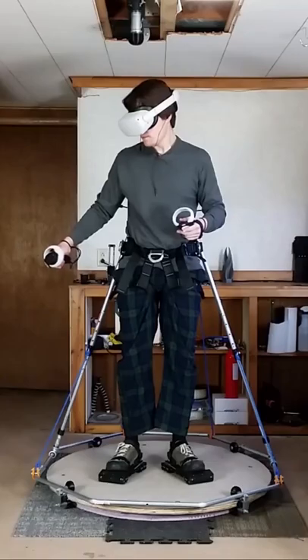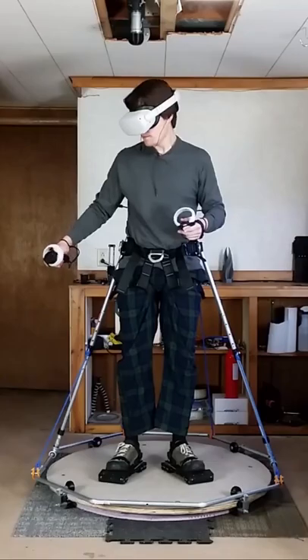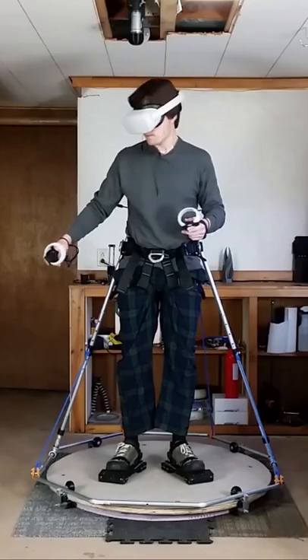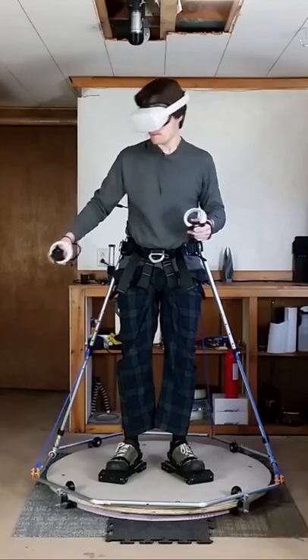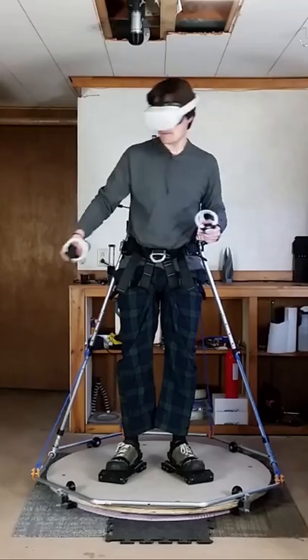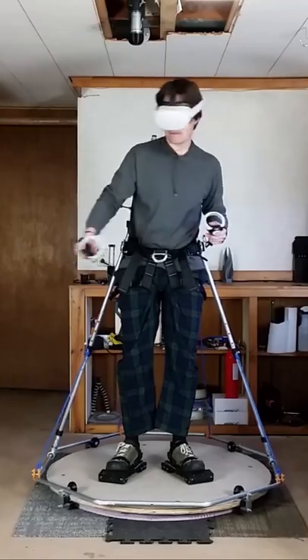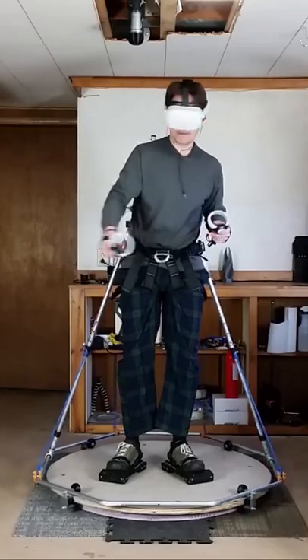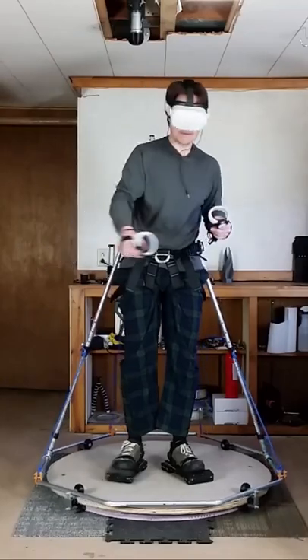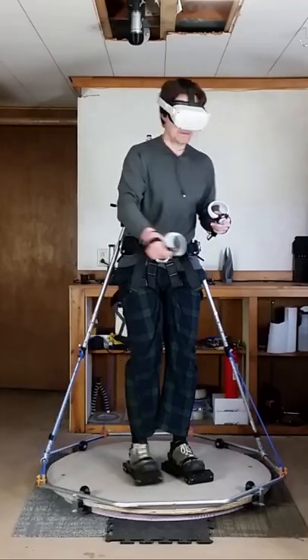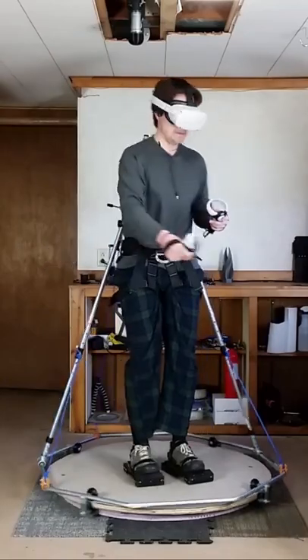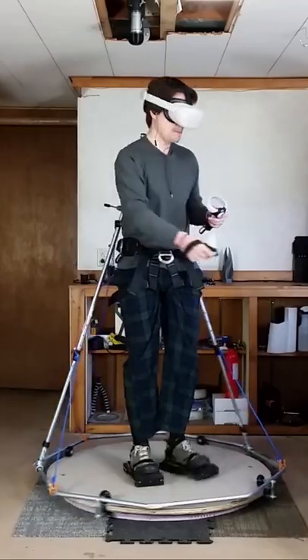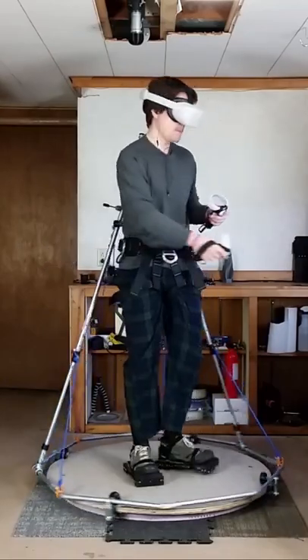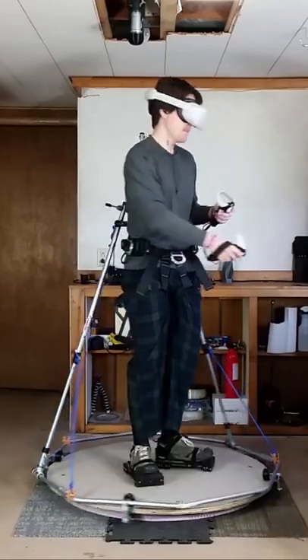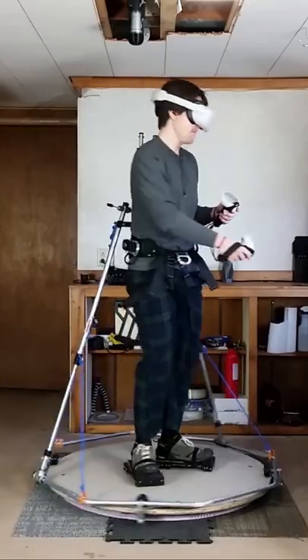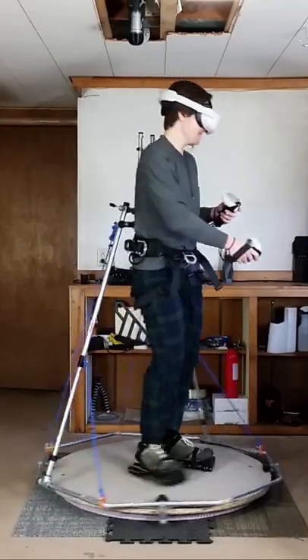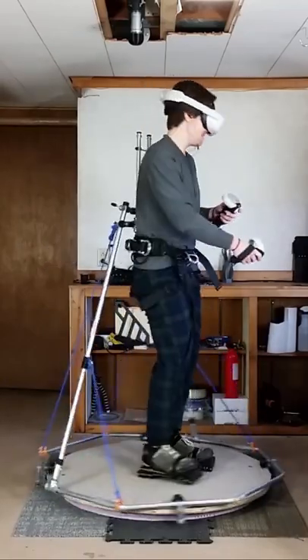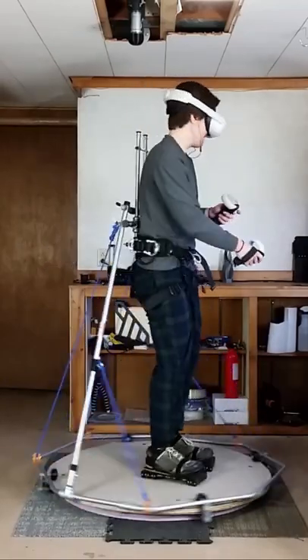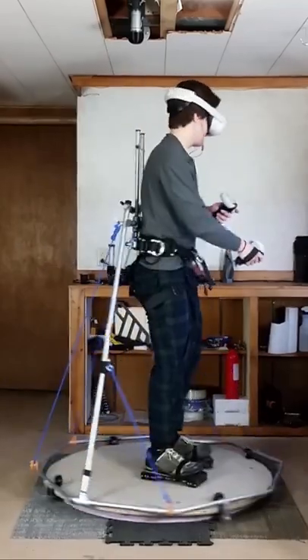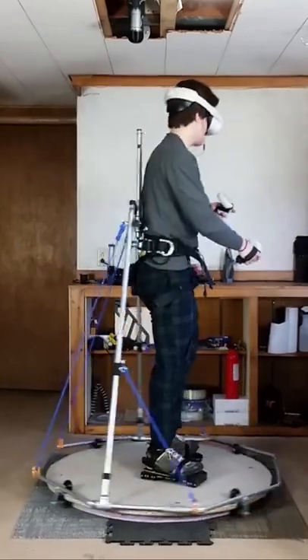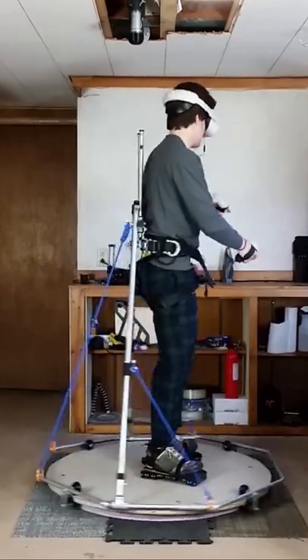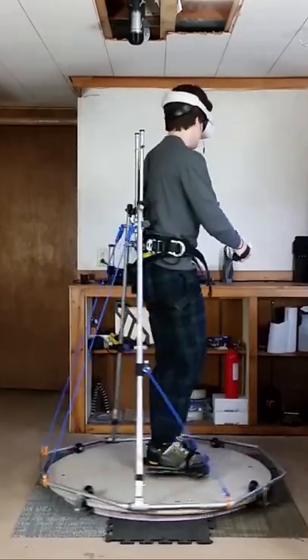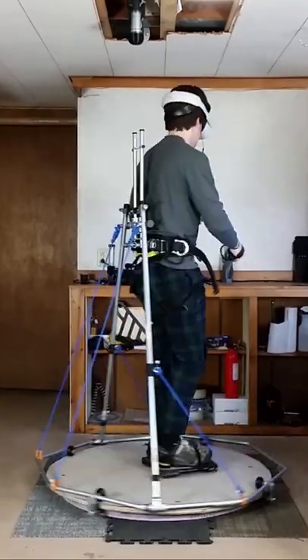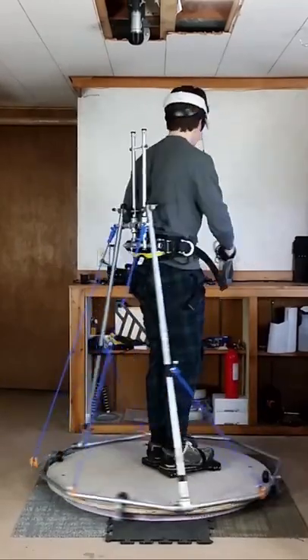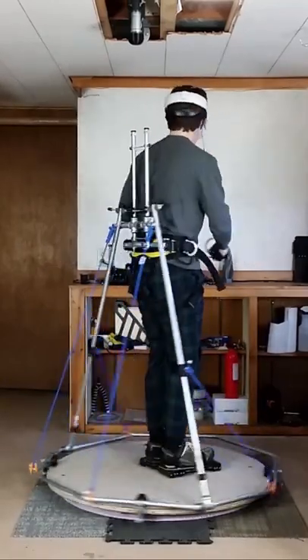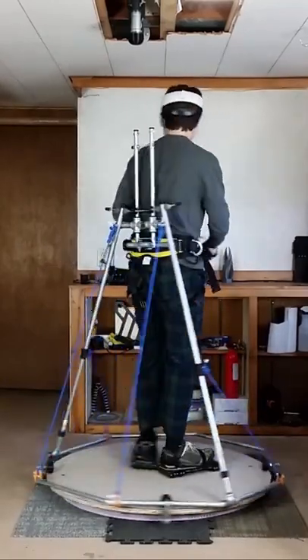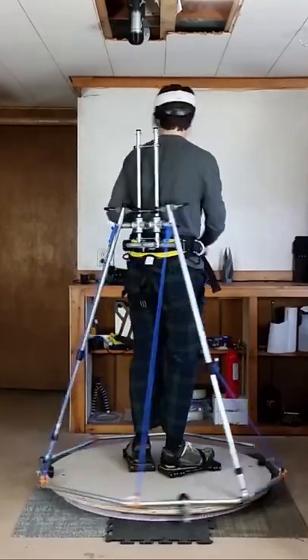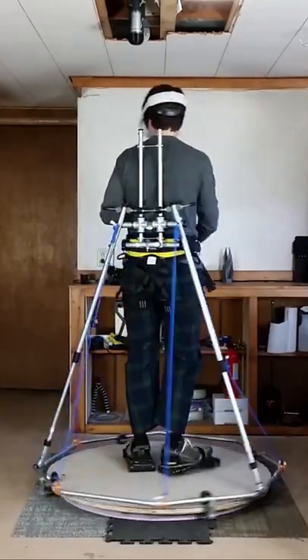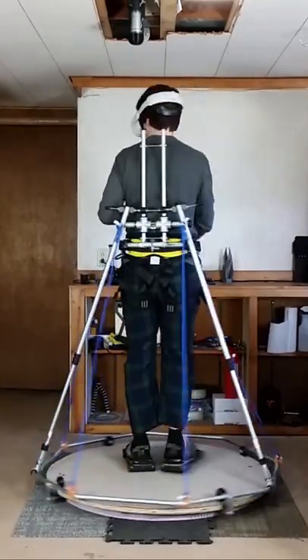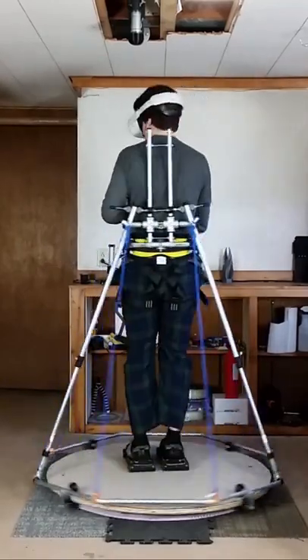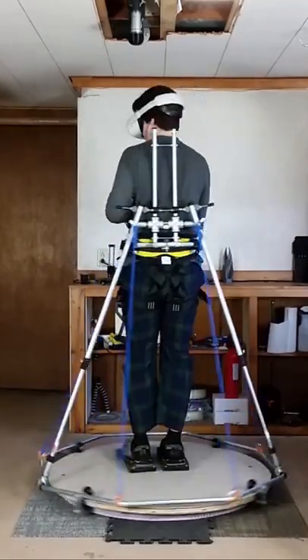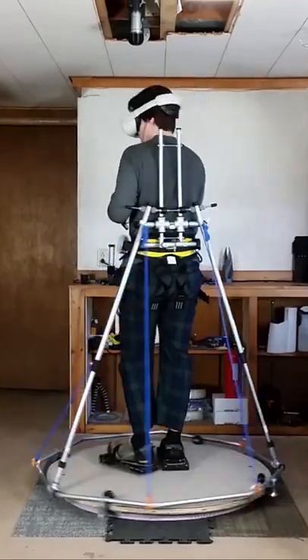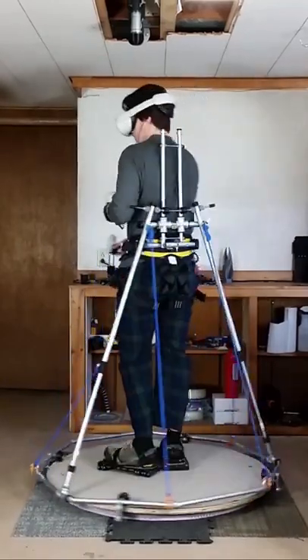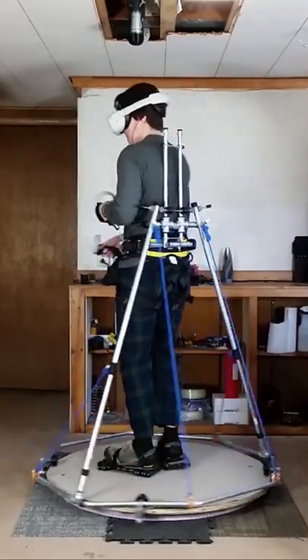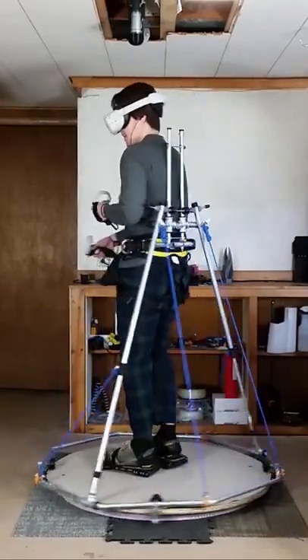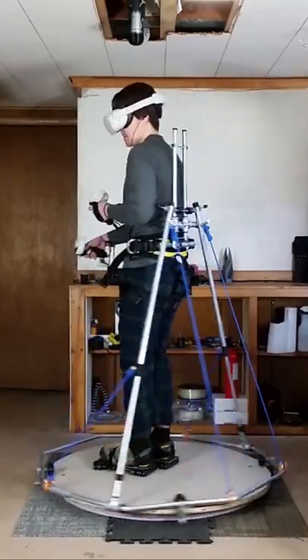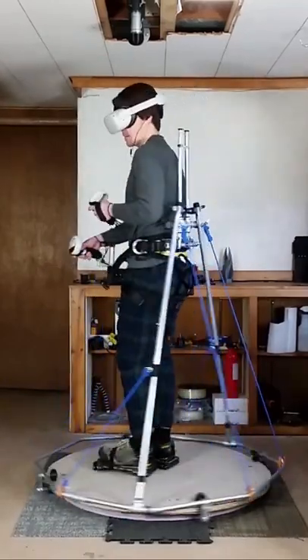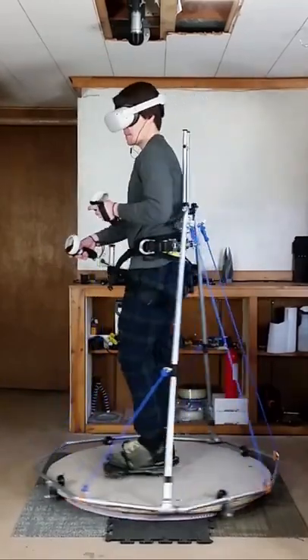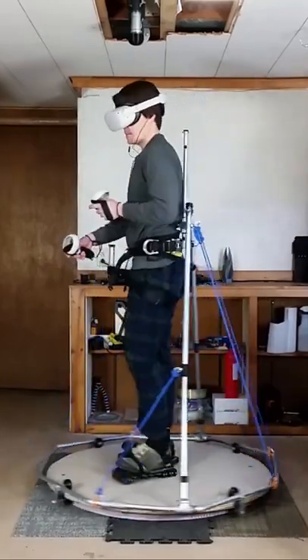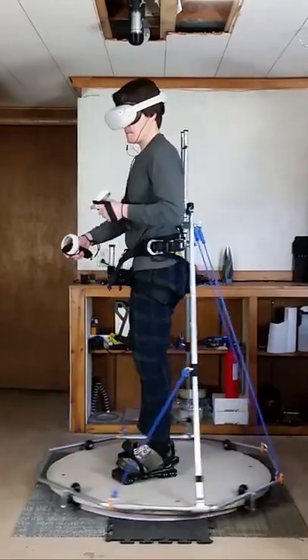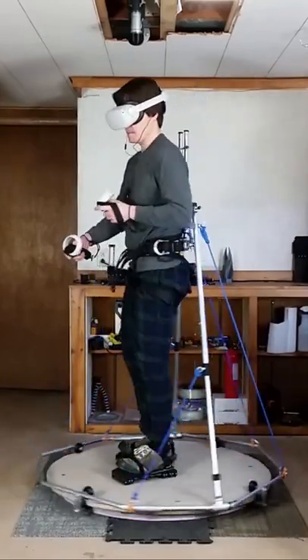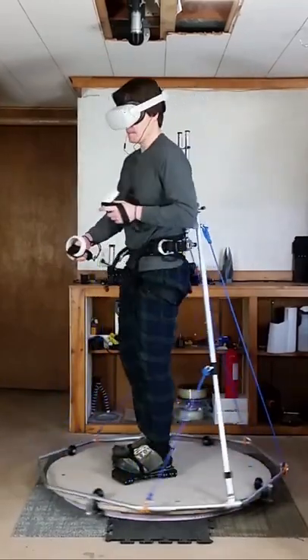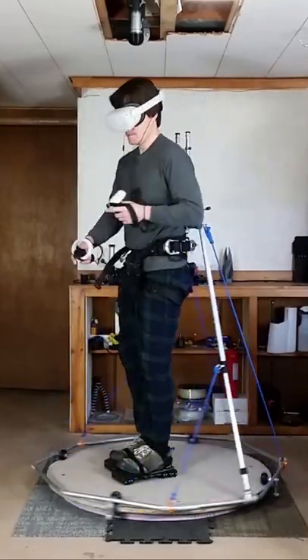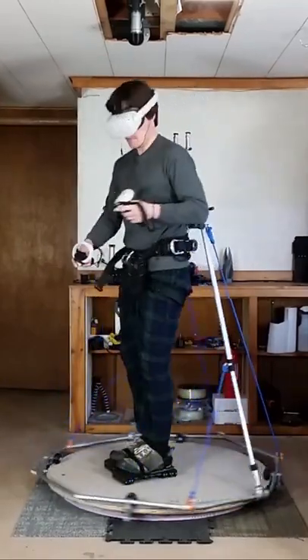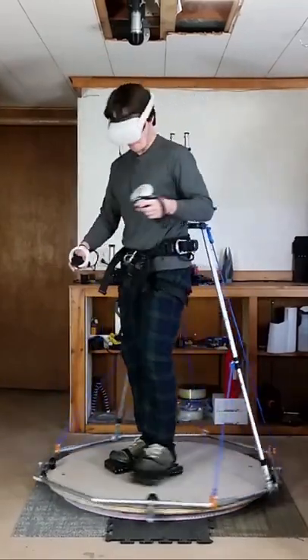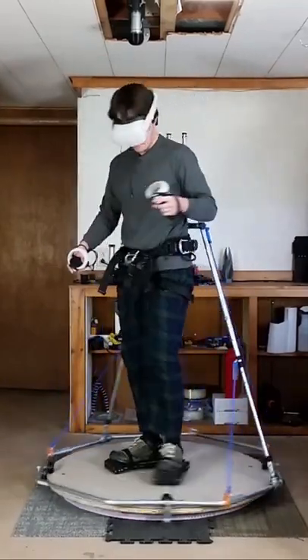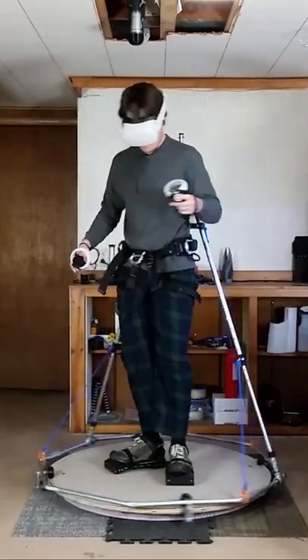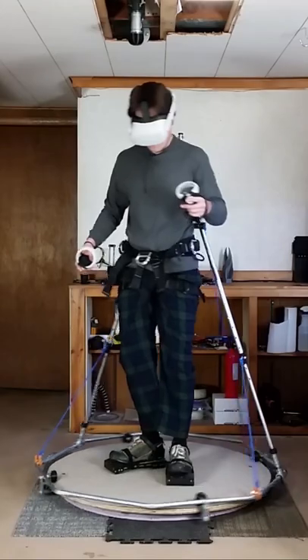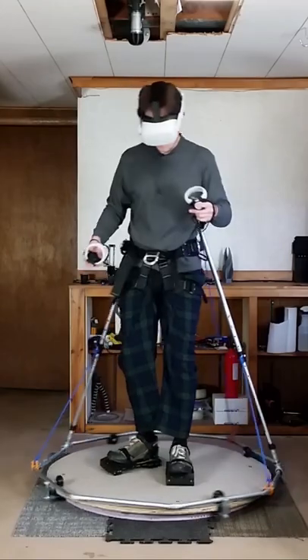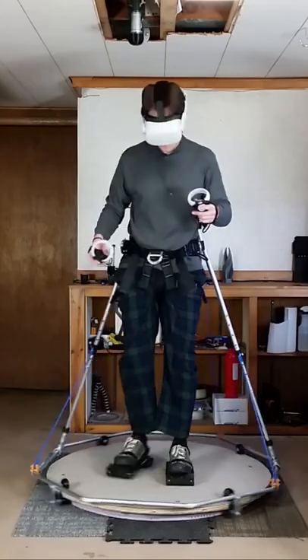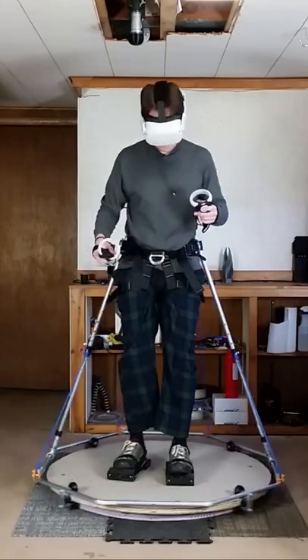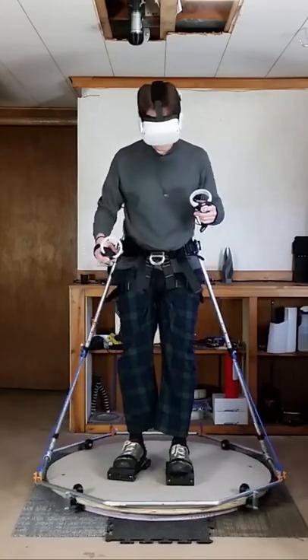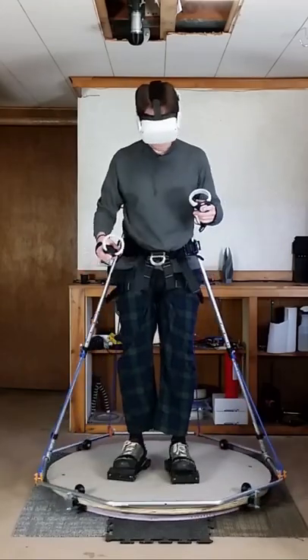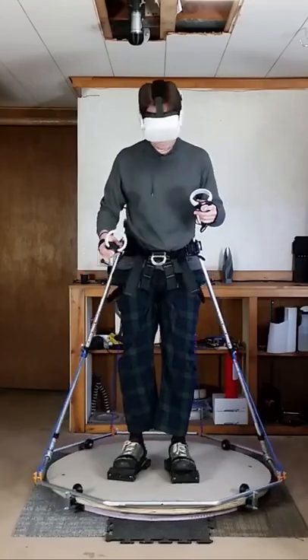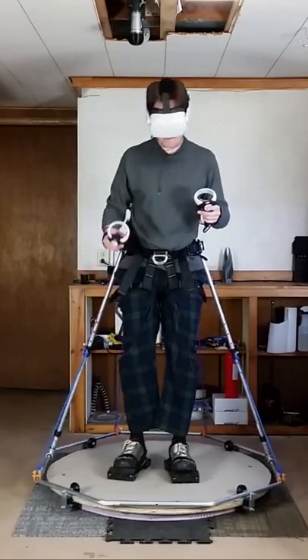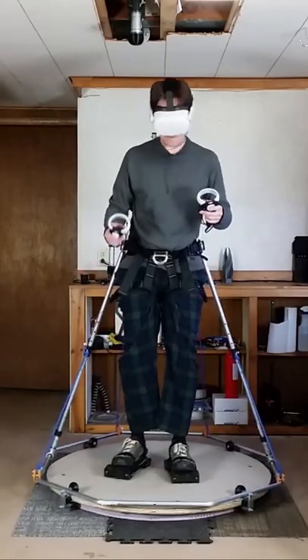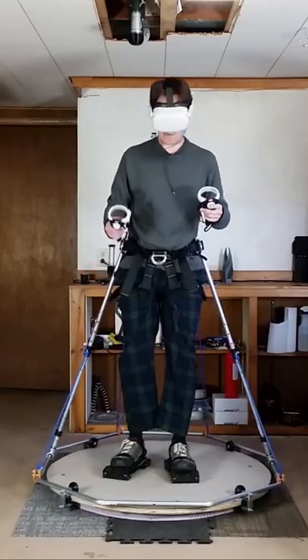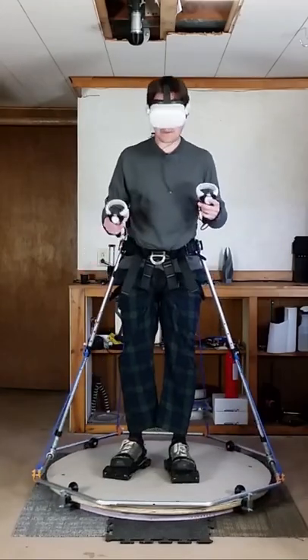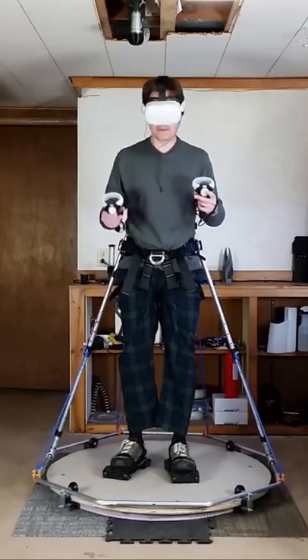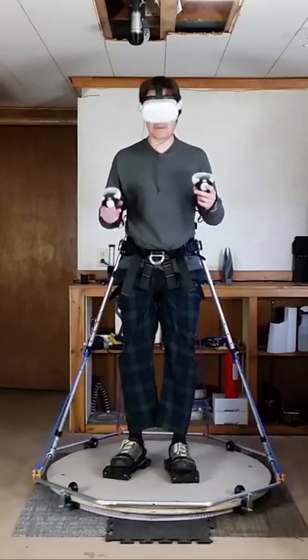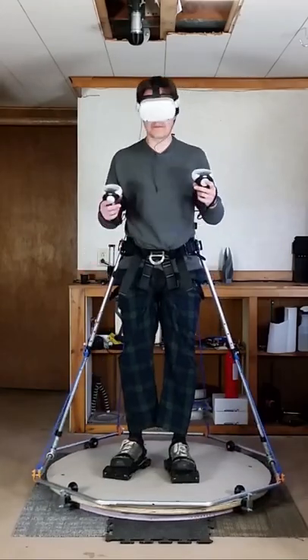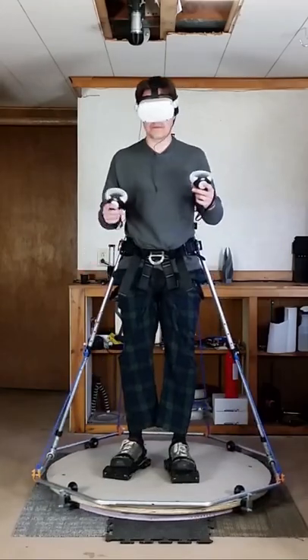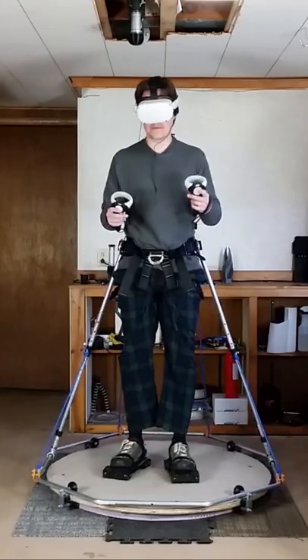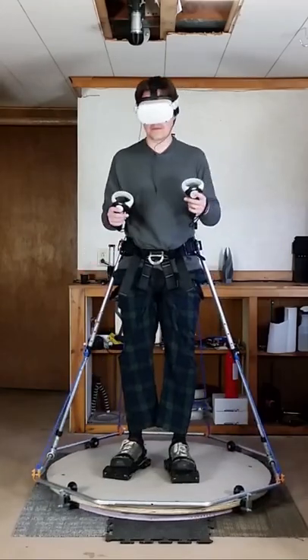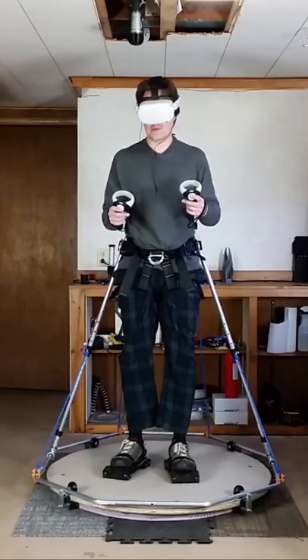Hey everyone, here's another update. I finished making improvements to the freestanding VR support rig. I made turning easier. At this point turning is pretty comfortable.